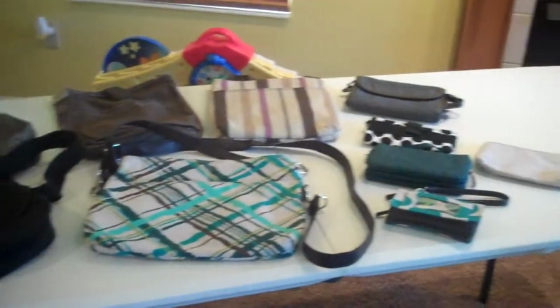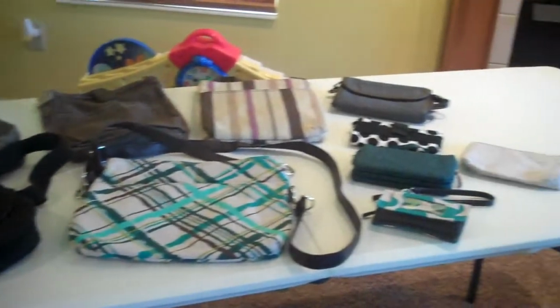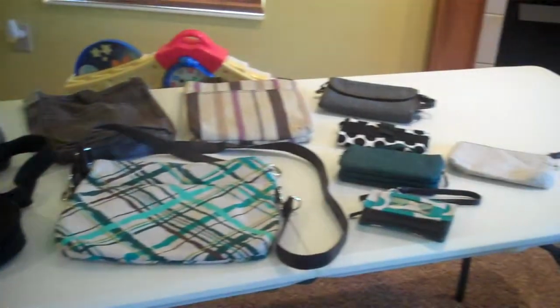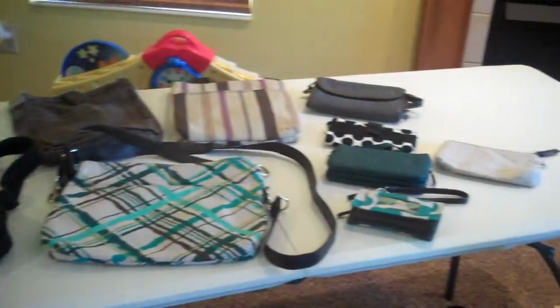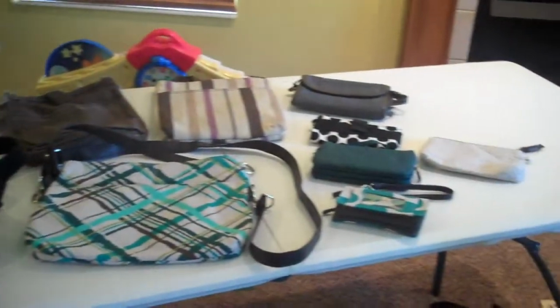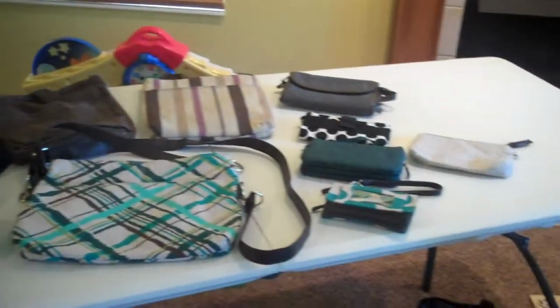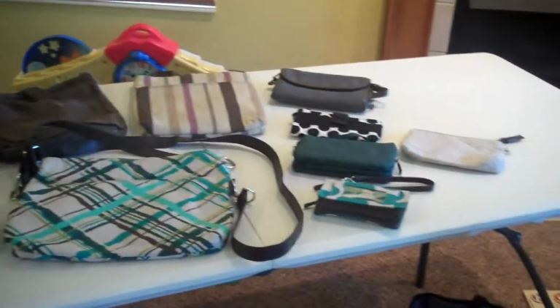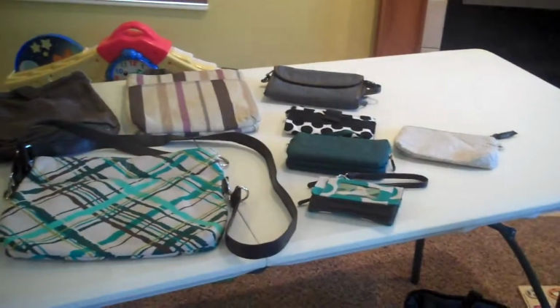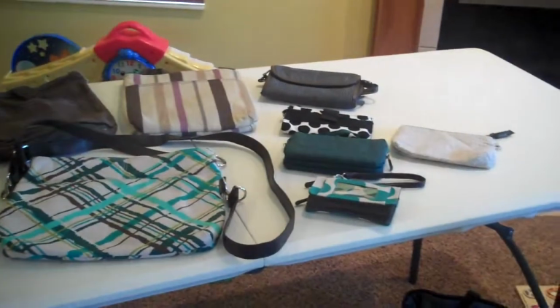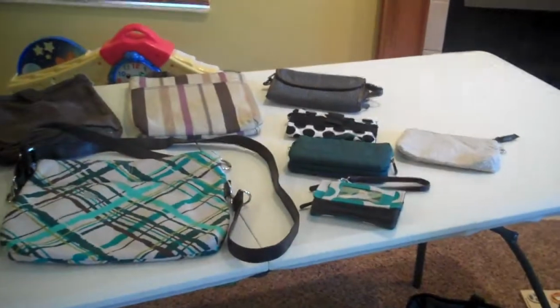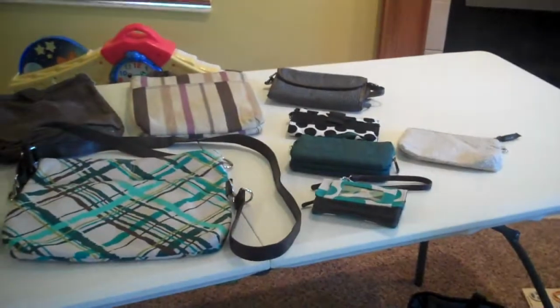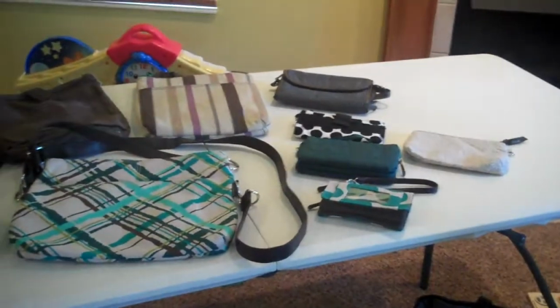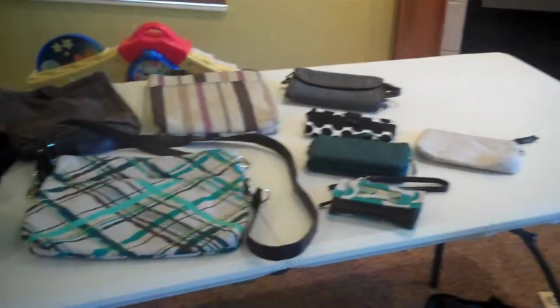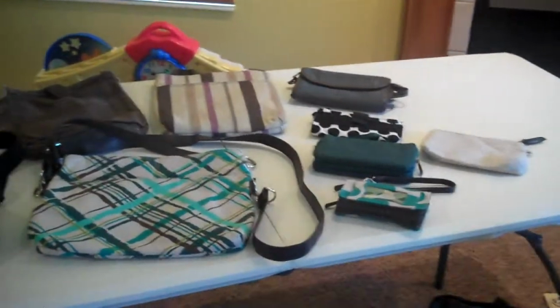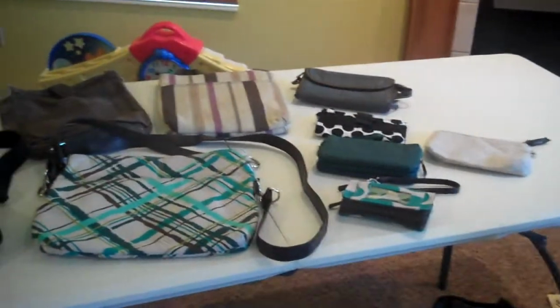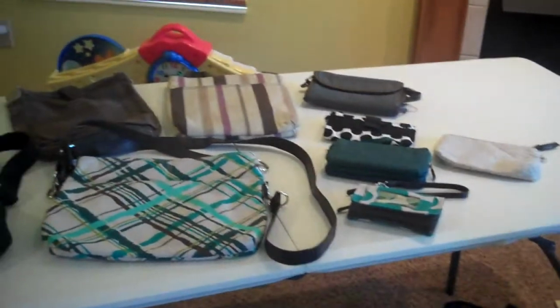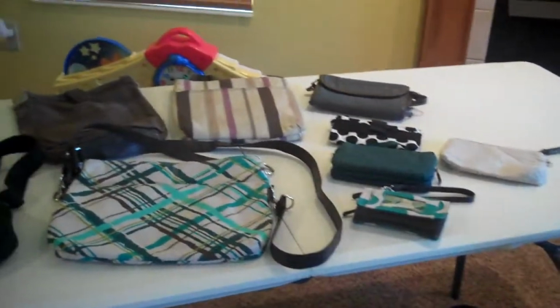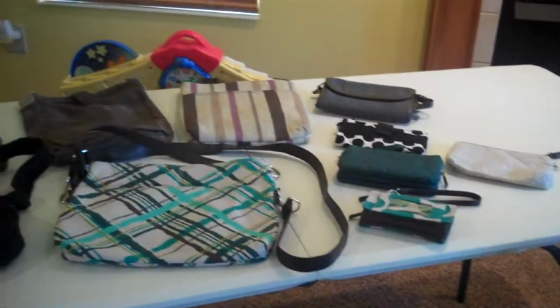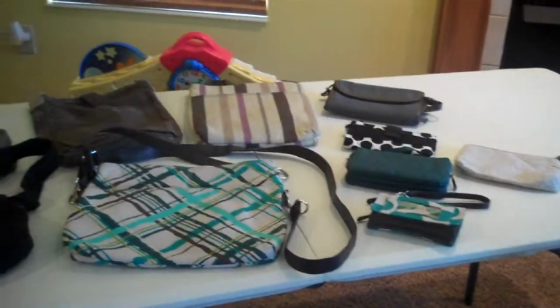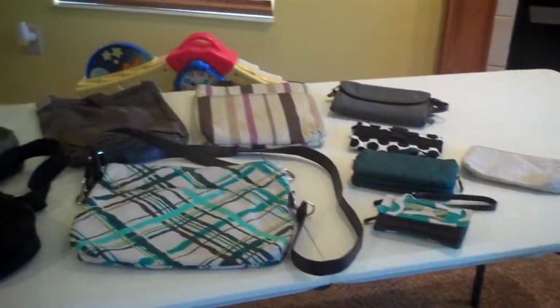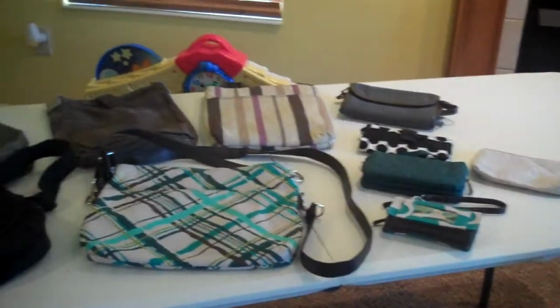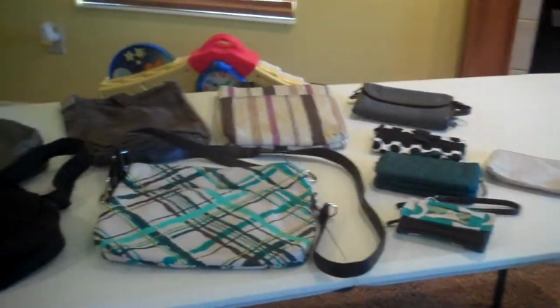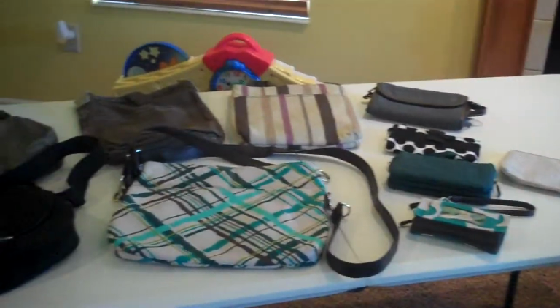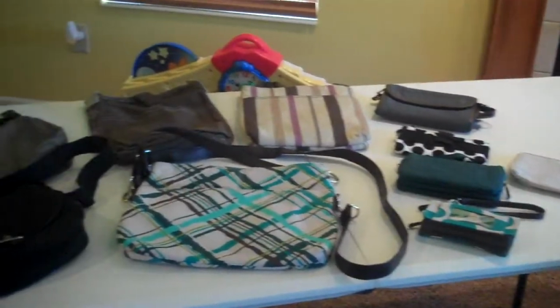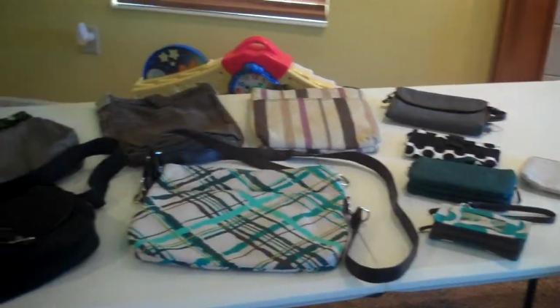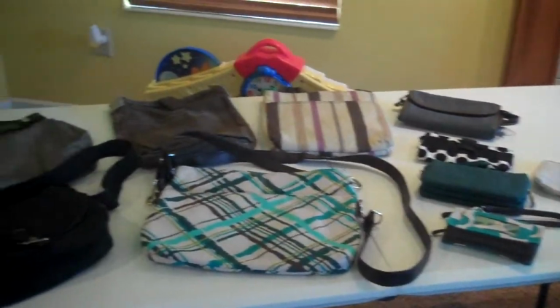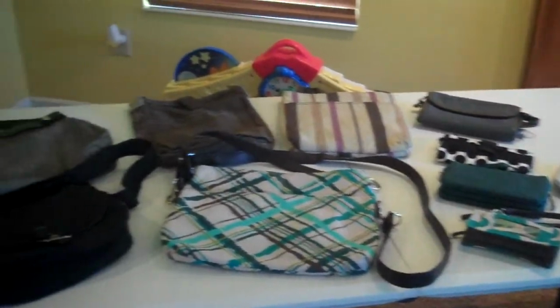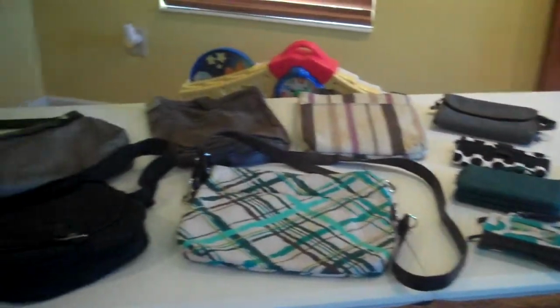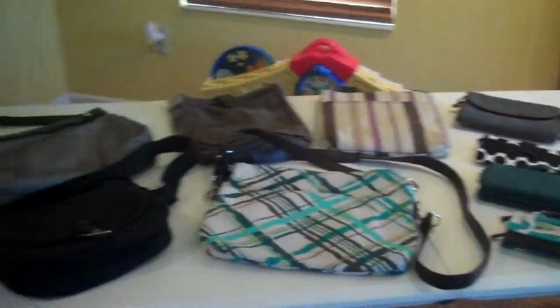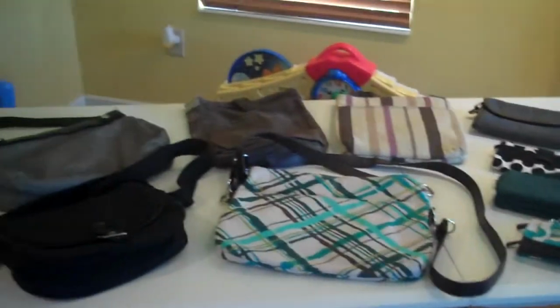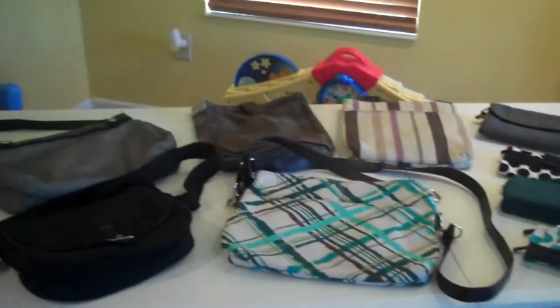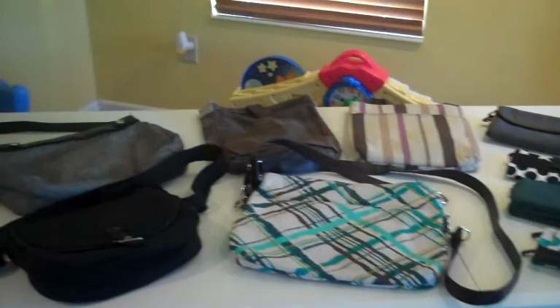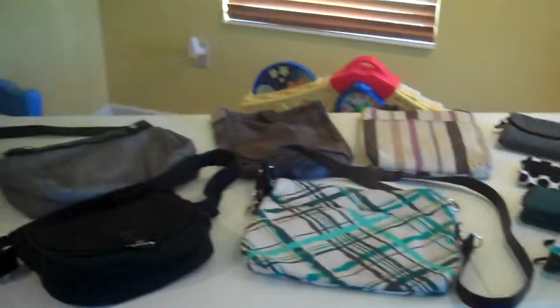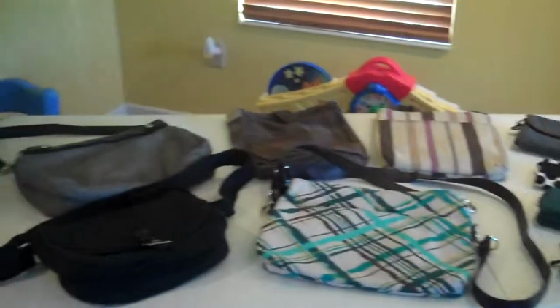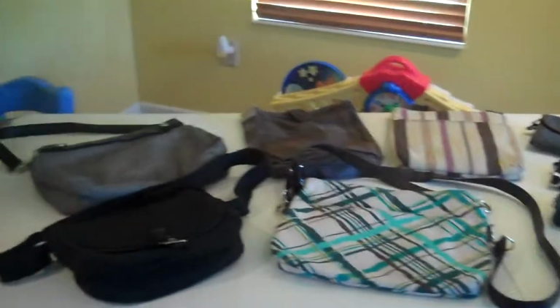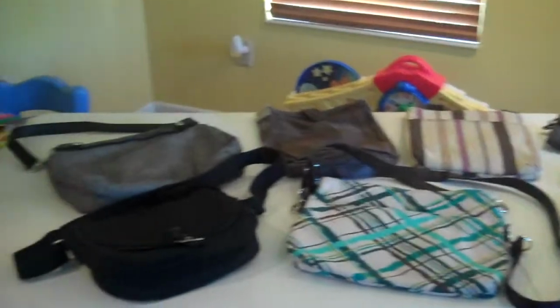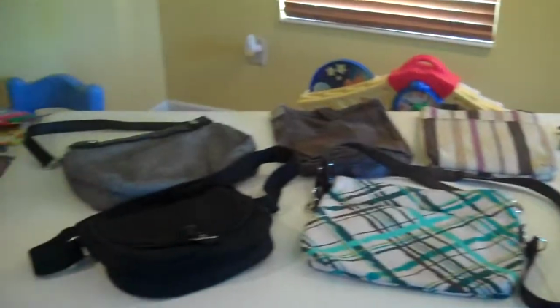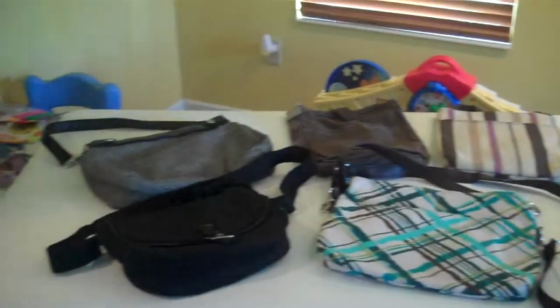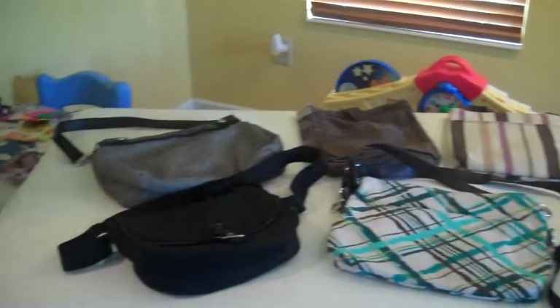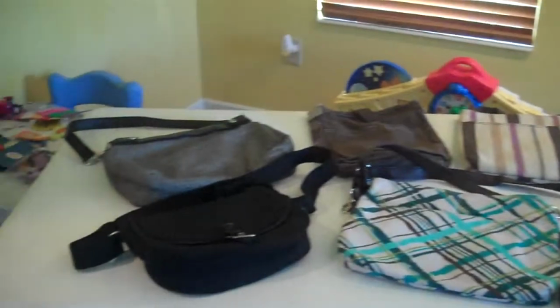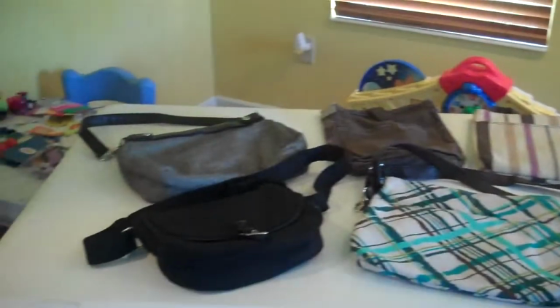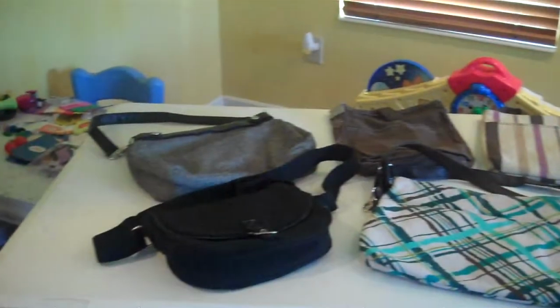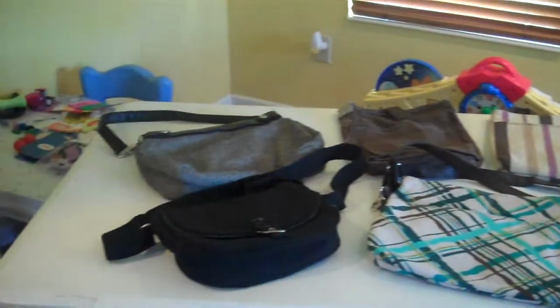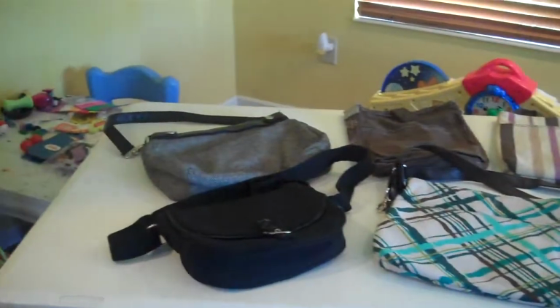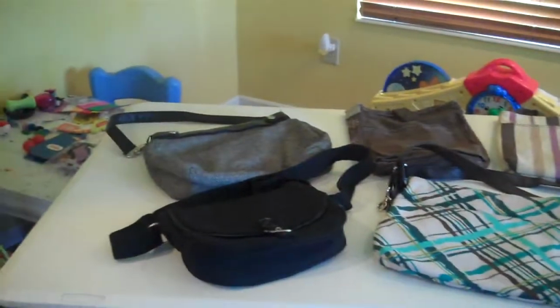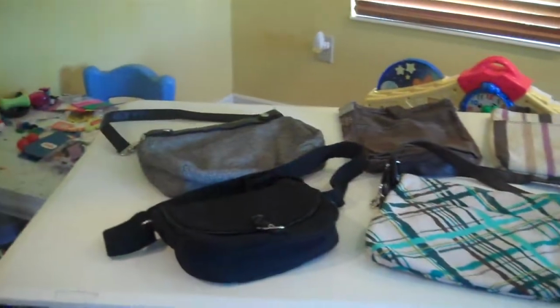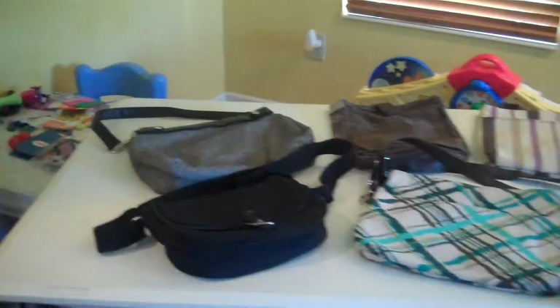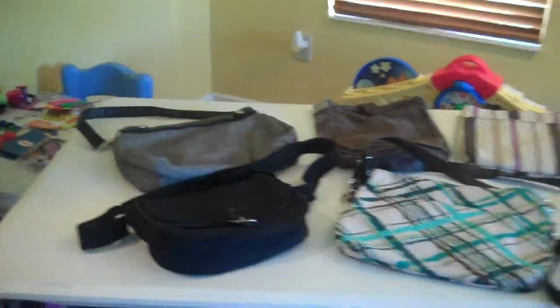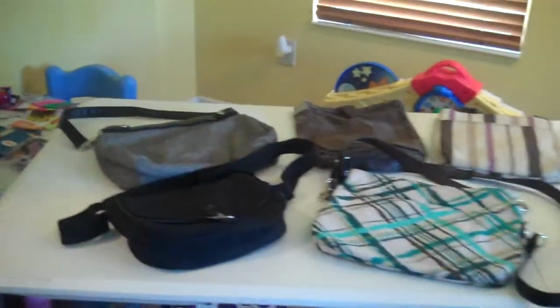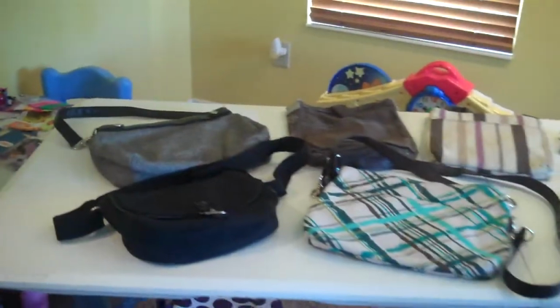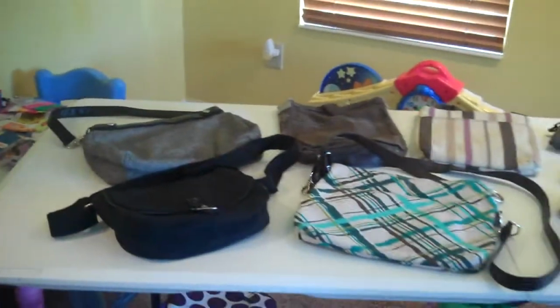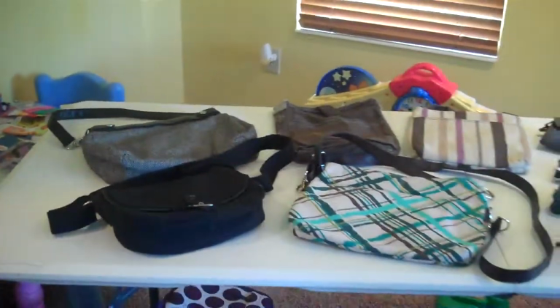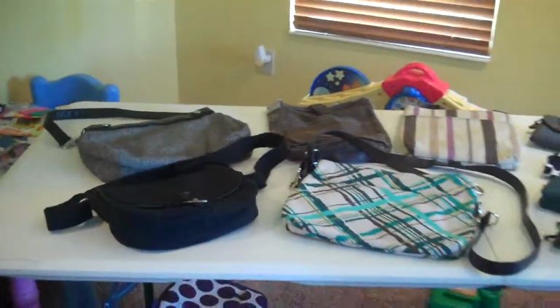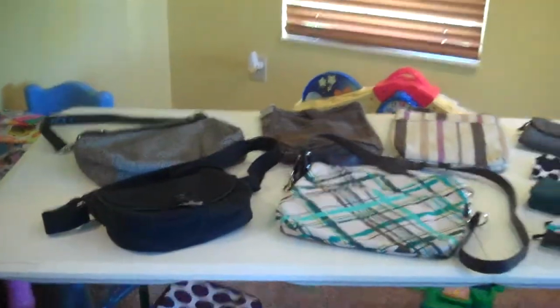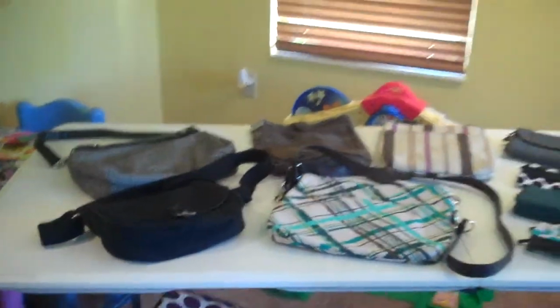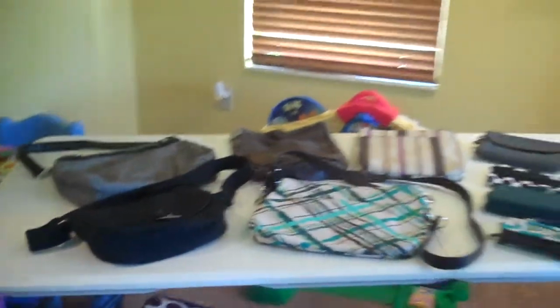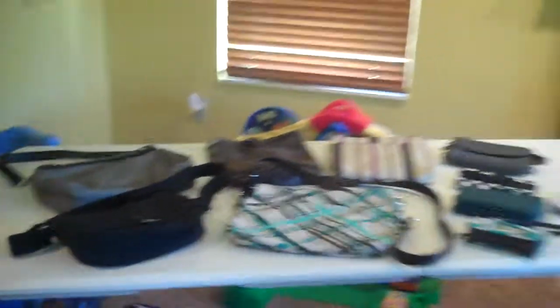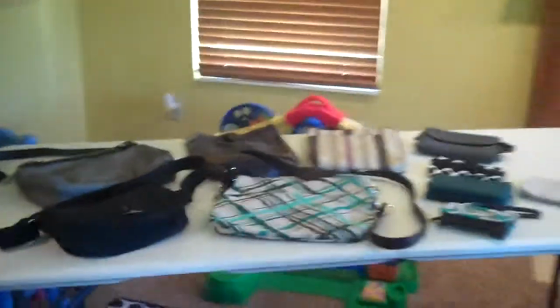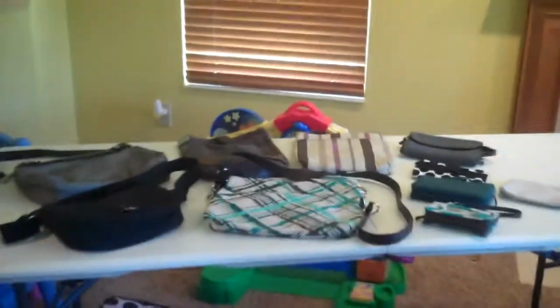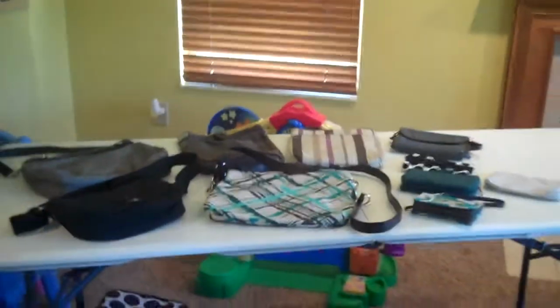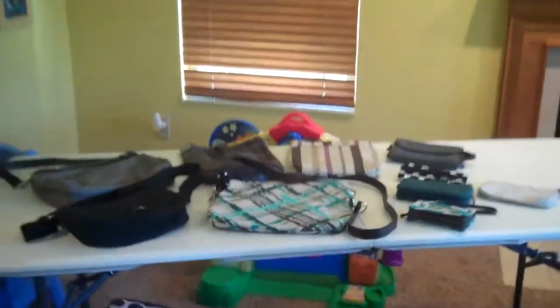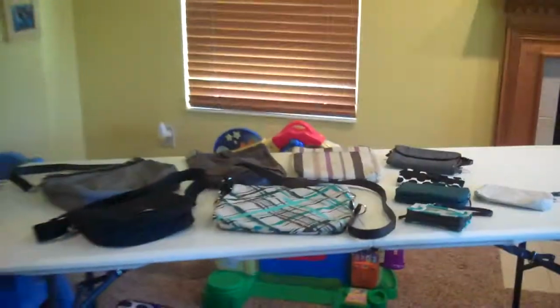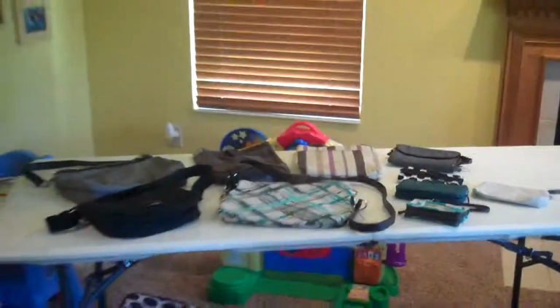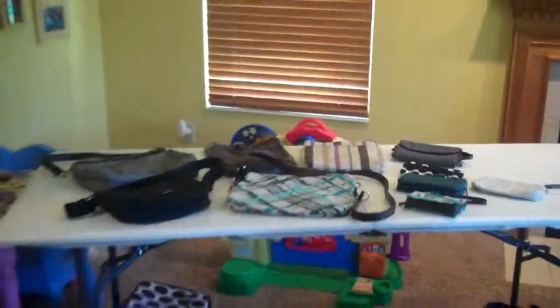Ladies, you are looking at some of our small purses and wallets. I wanted Abby to get a good shot of them here and then I'll show you each one individually.